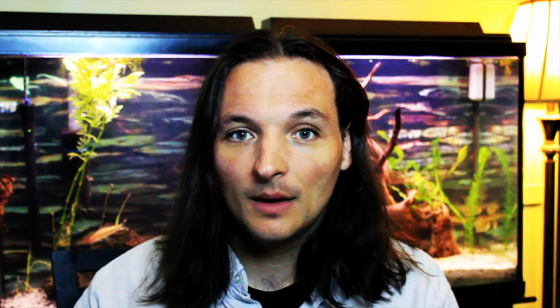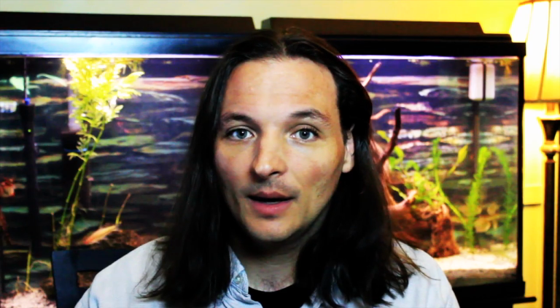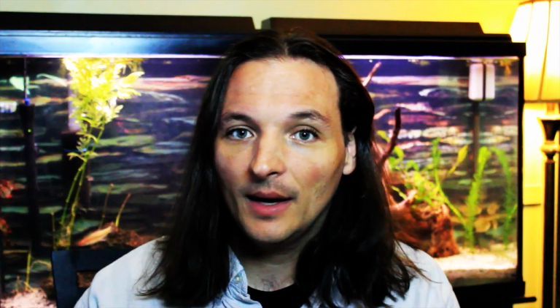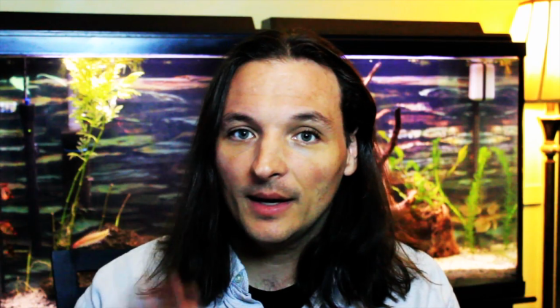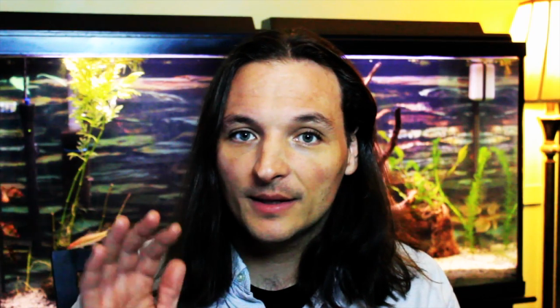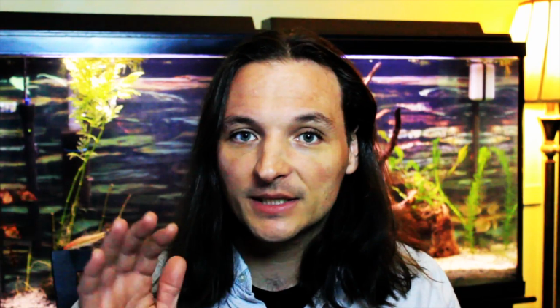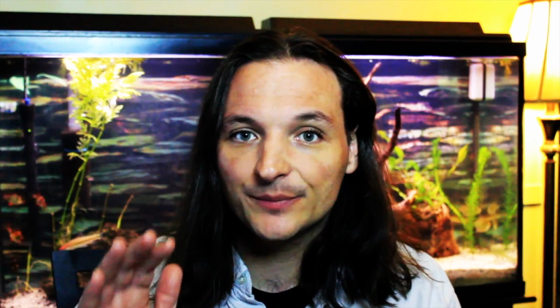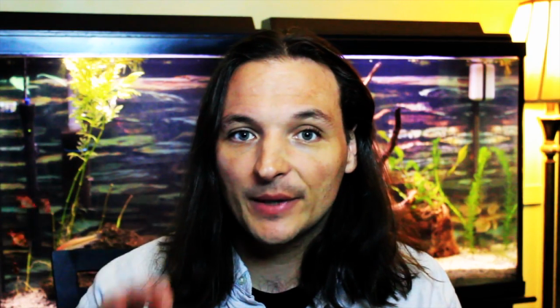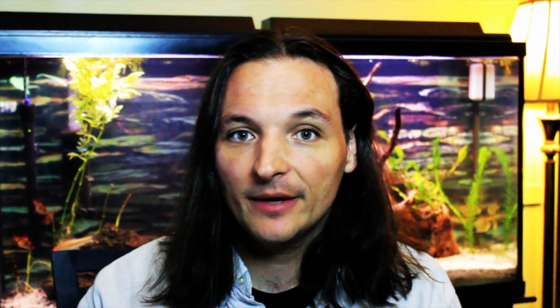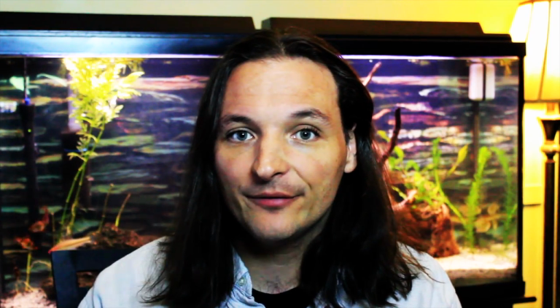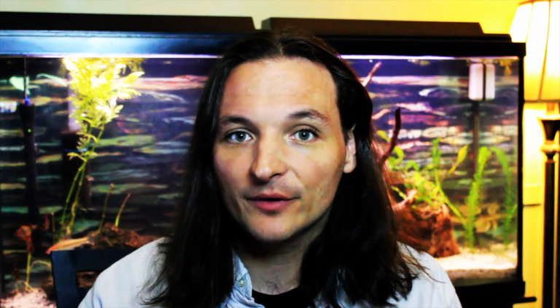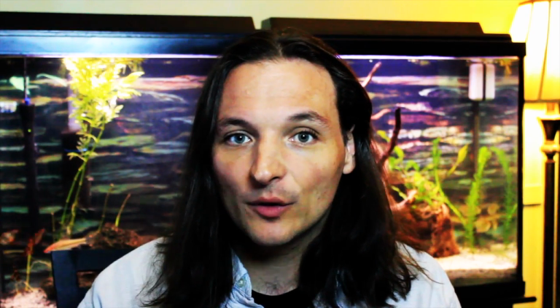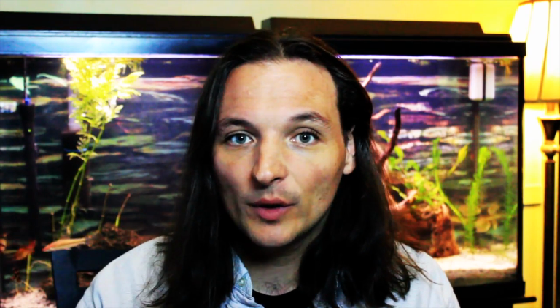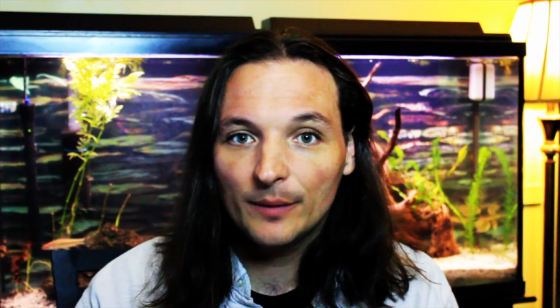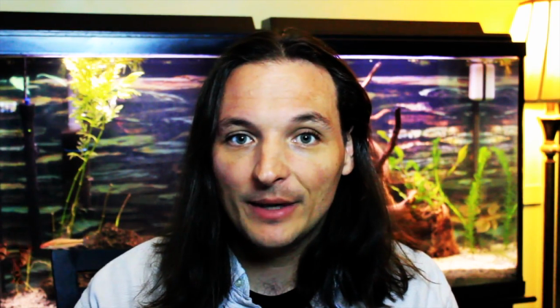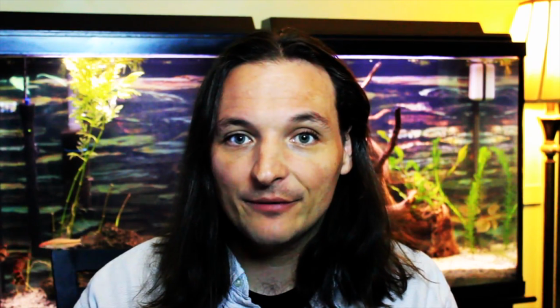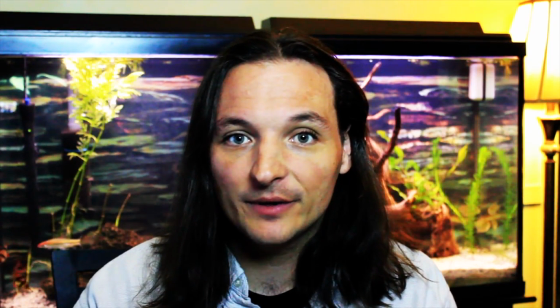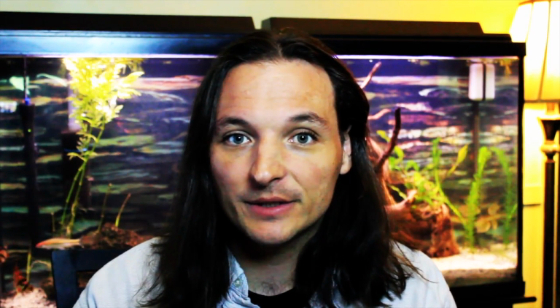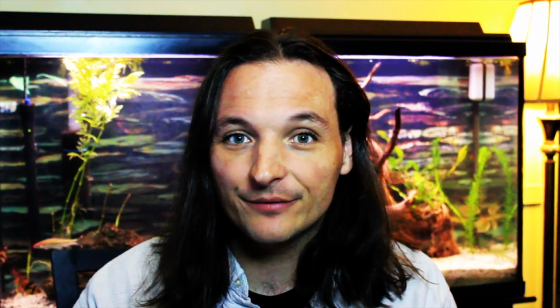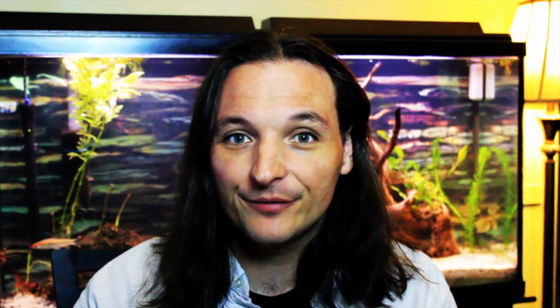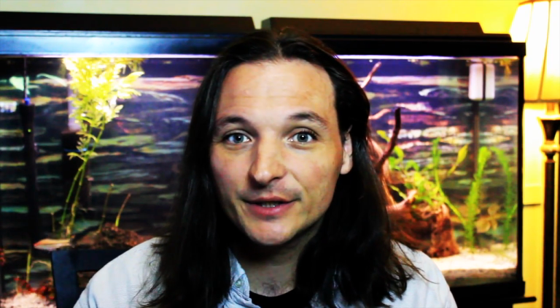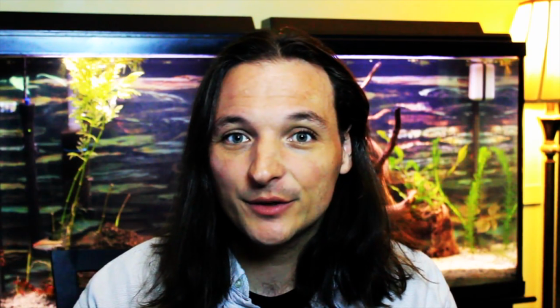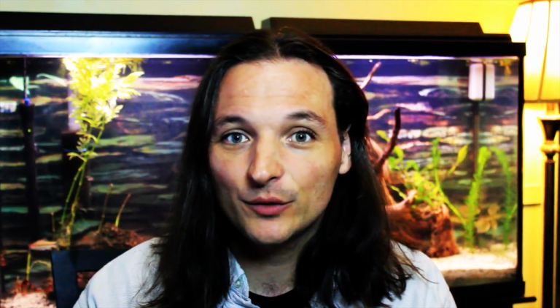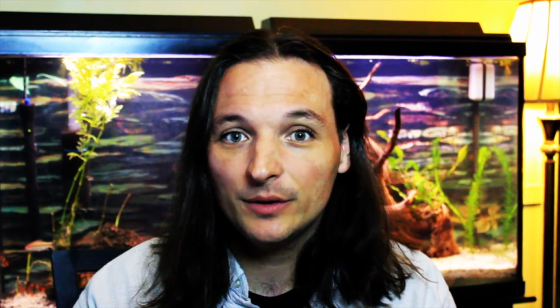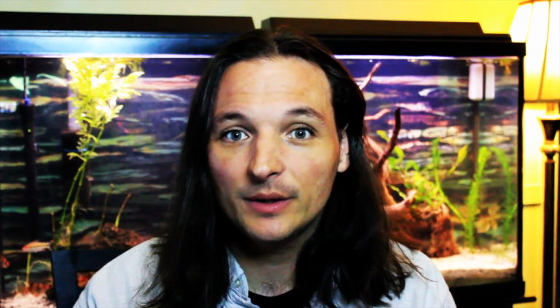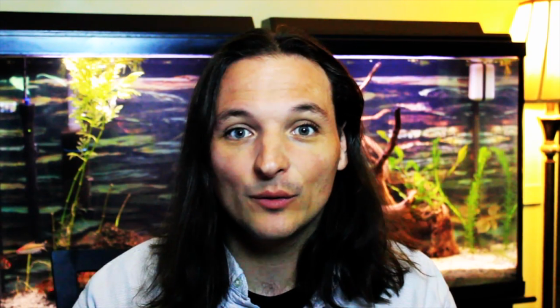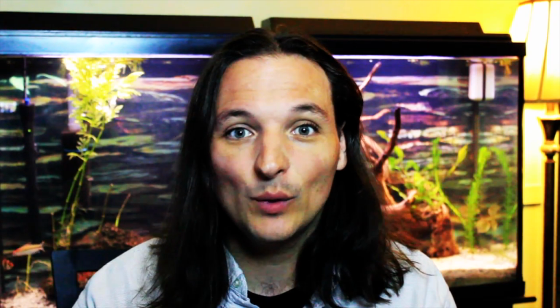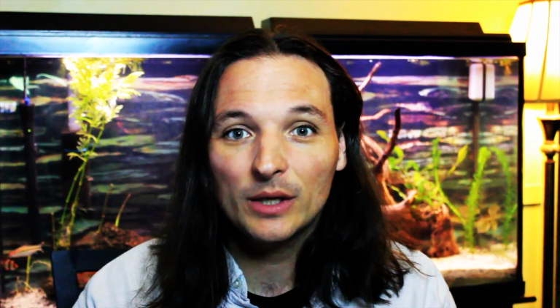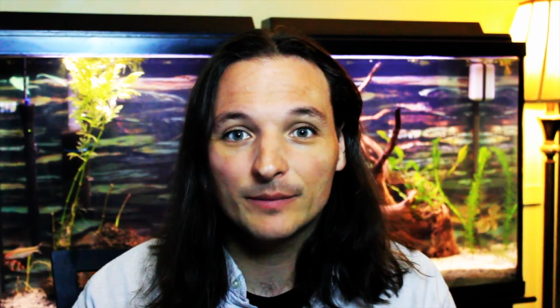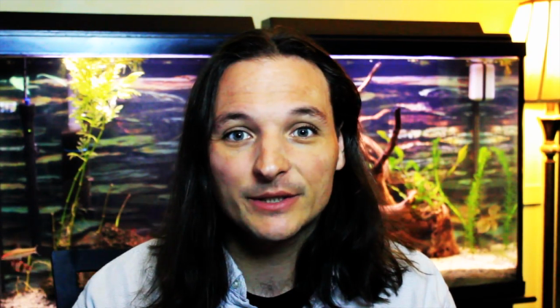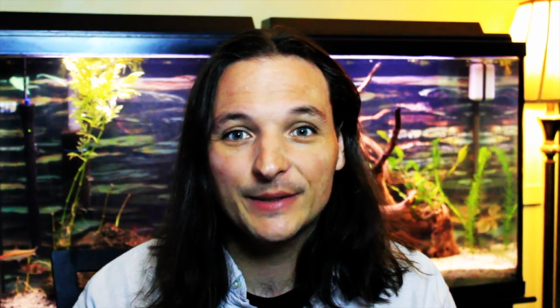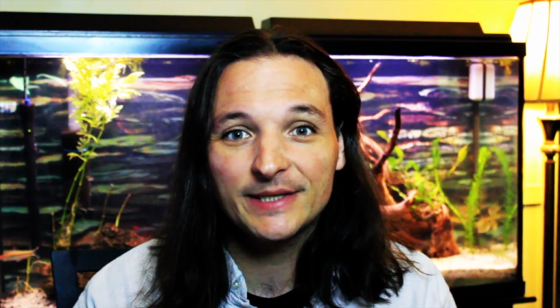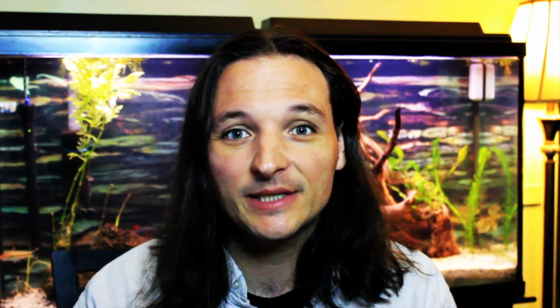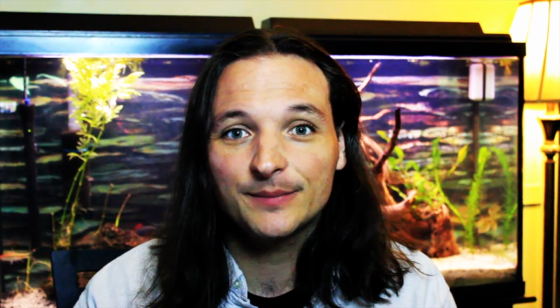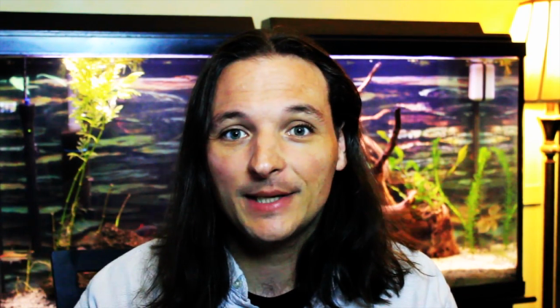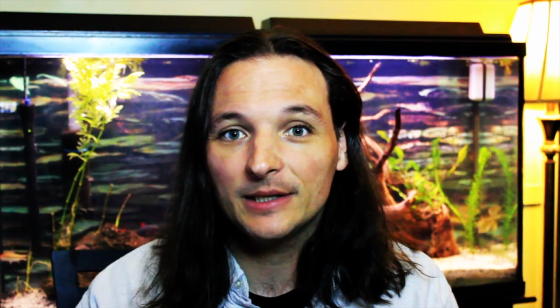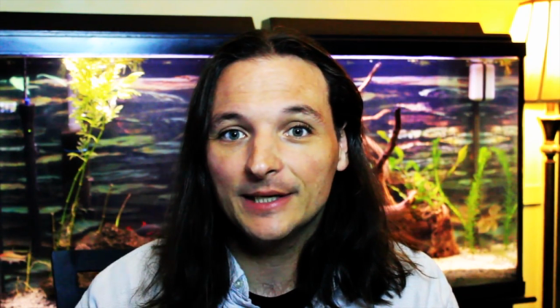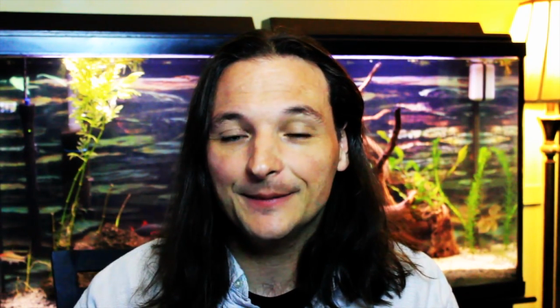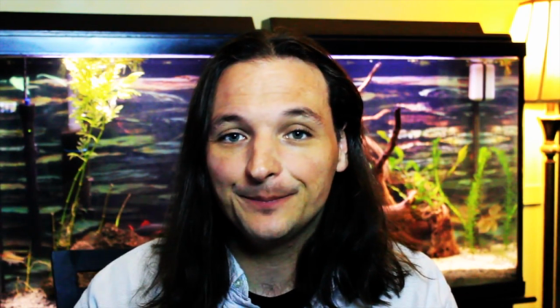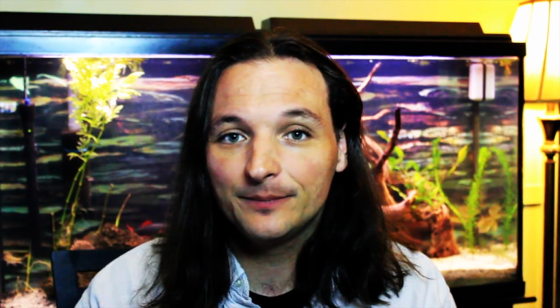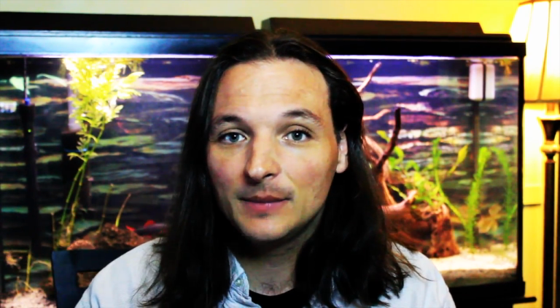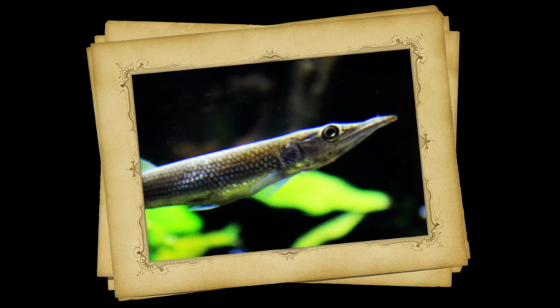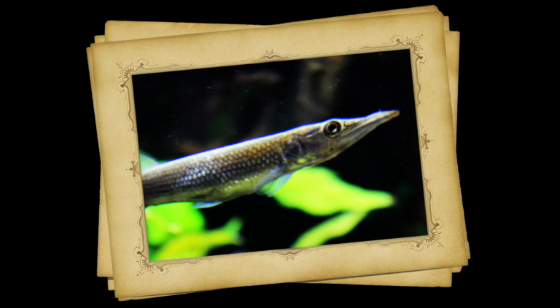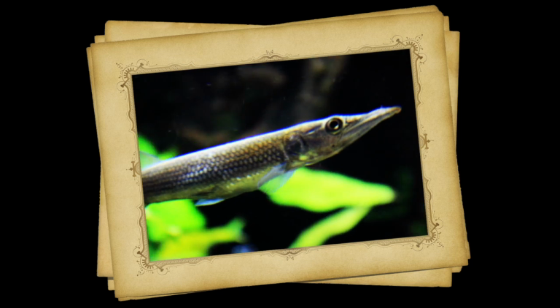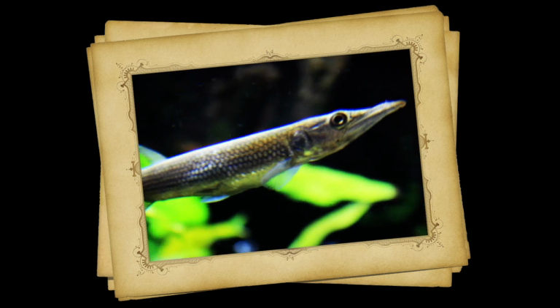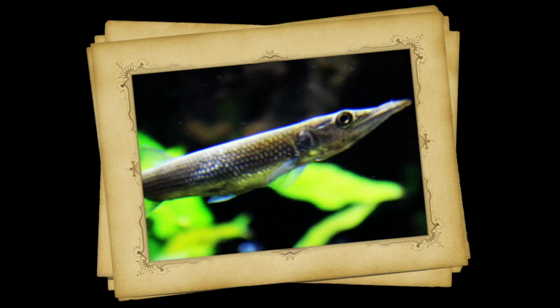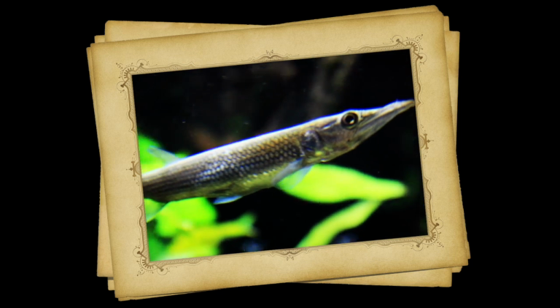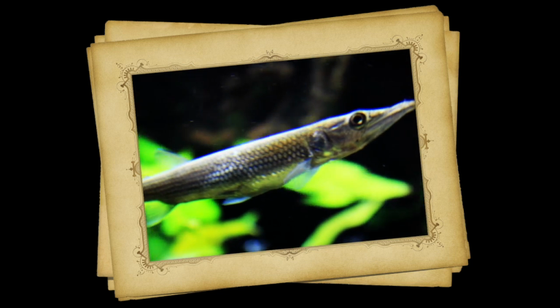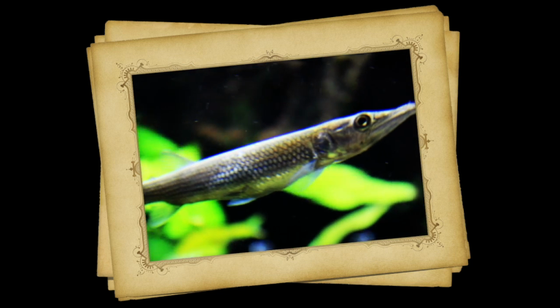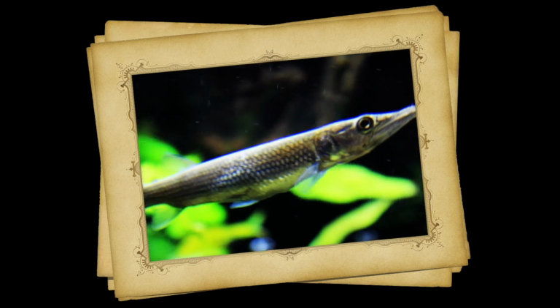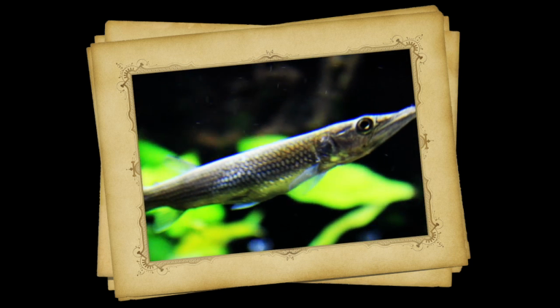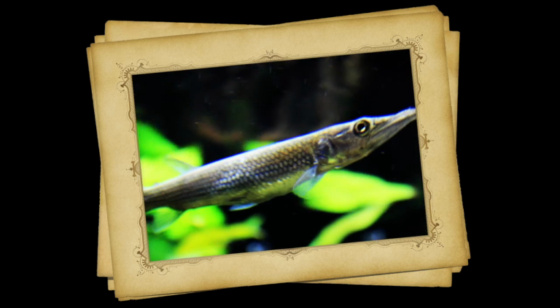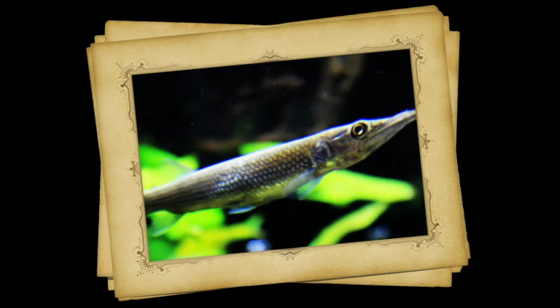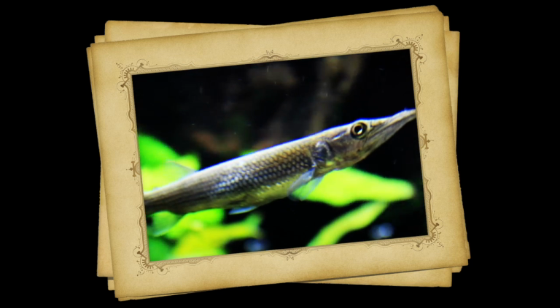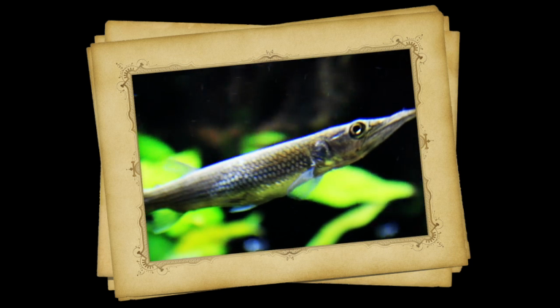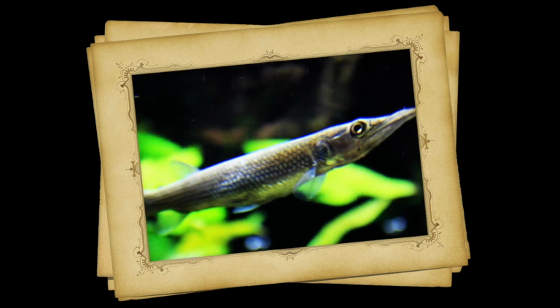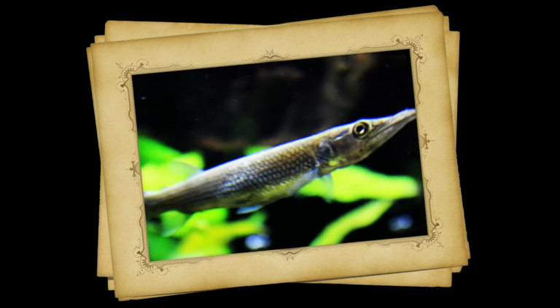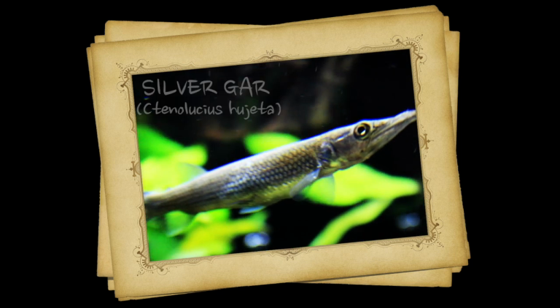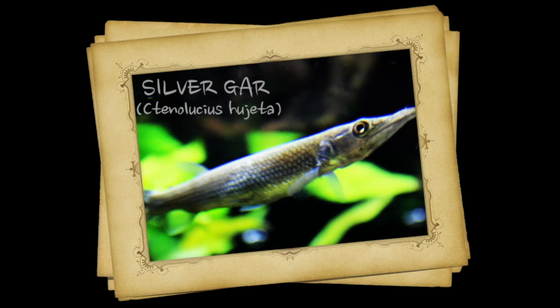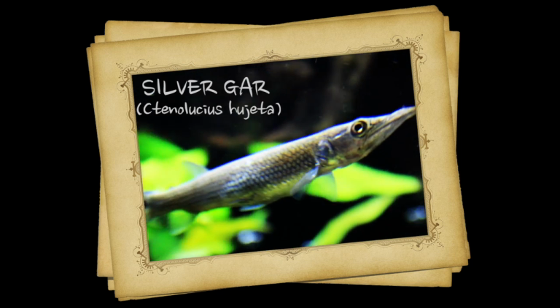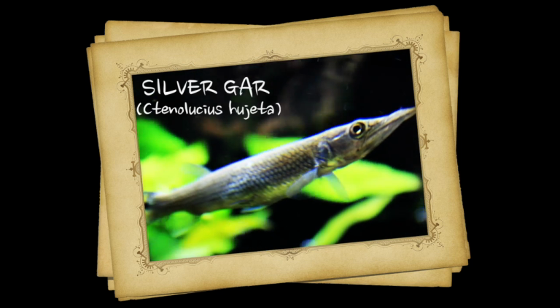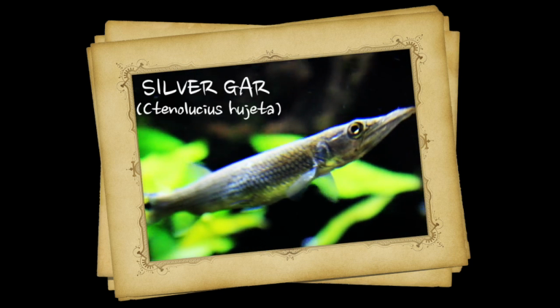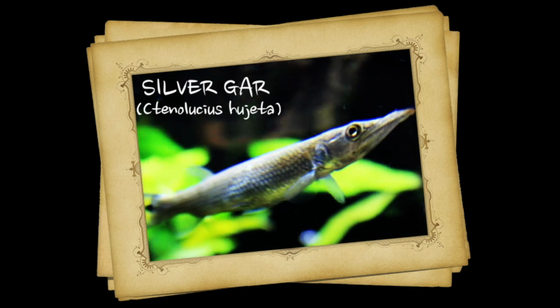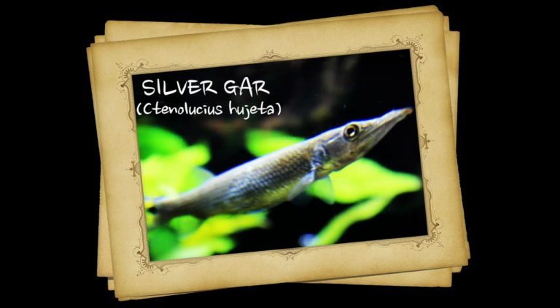Hey, this is Barry for Aquarium Outfitters and Fish Store and welcome to Species Spotlight. Today we're going to be talking about a fish called the silver gar.